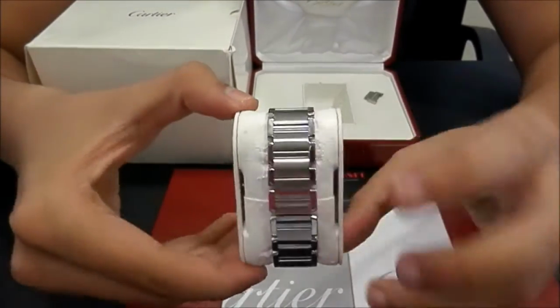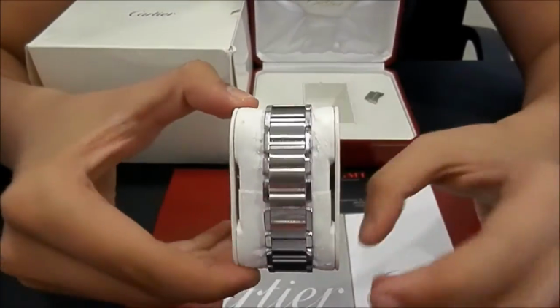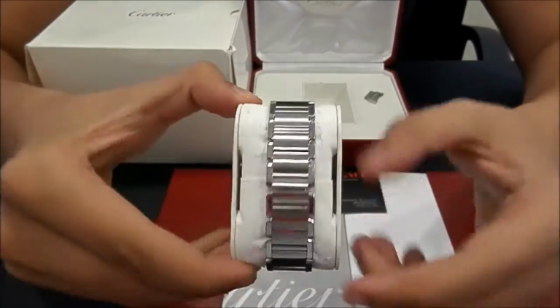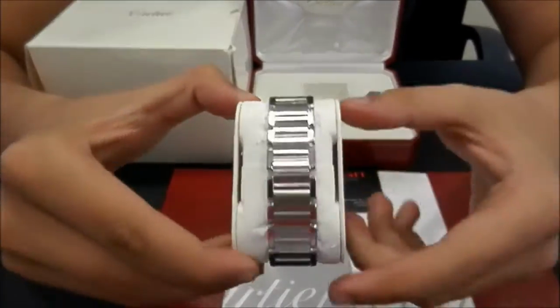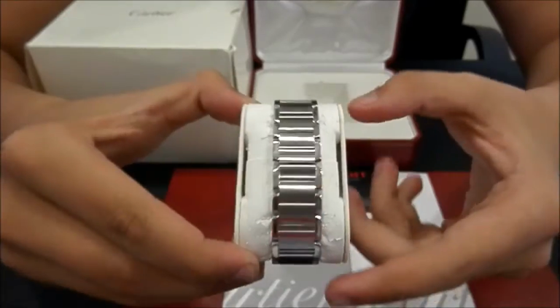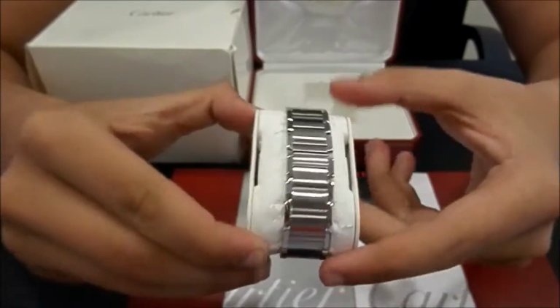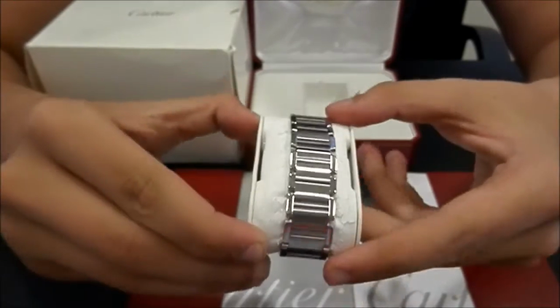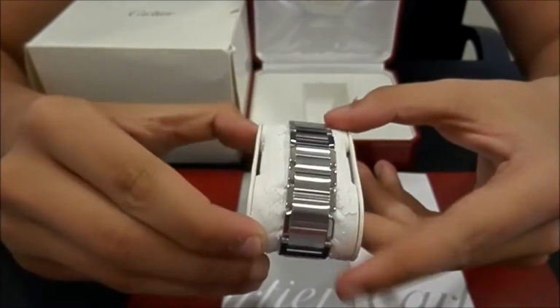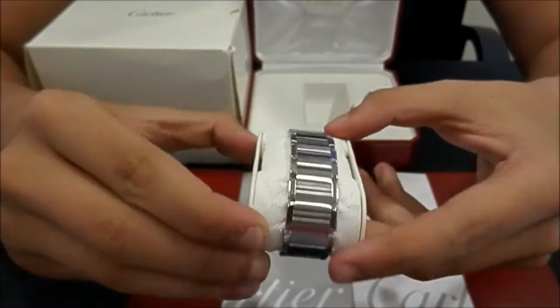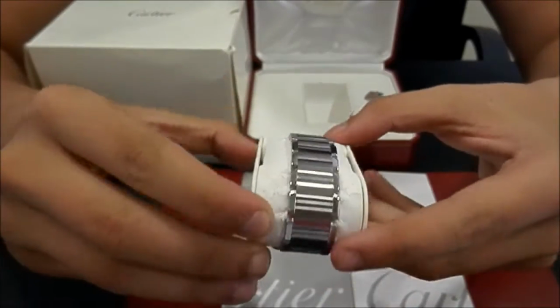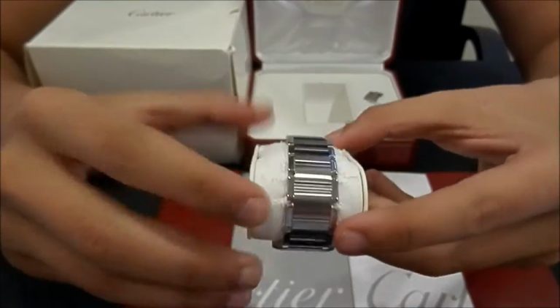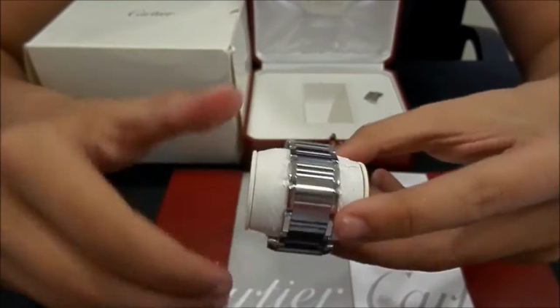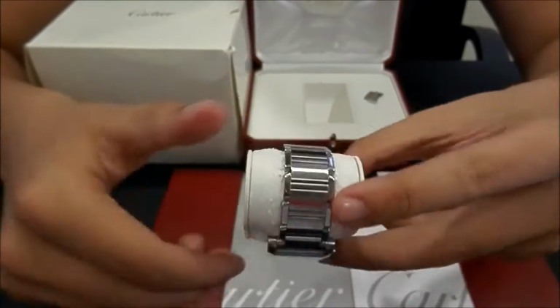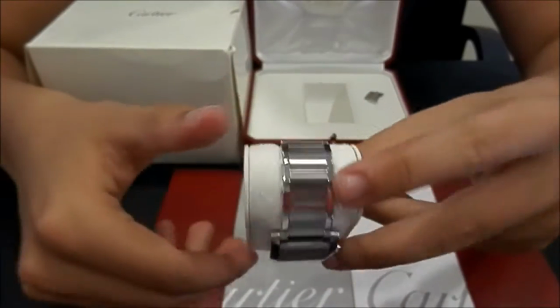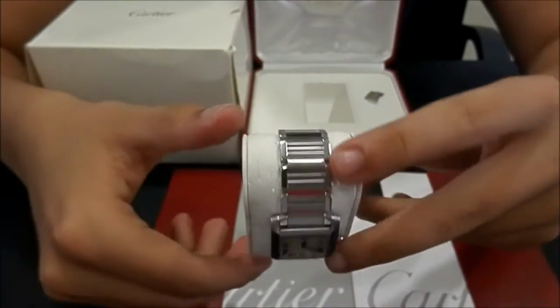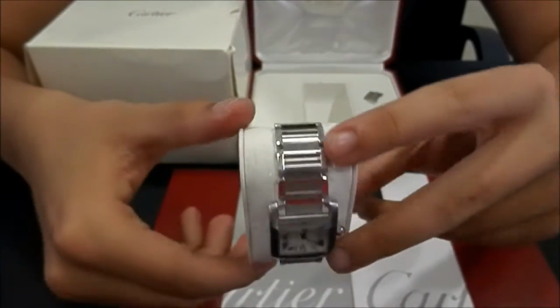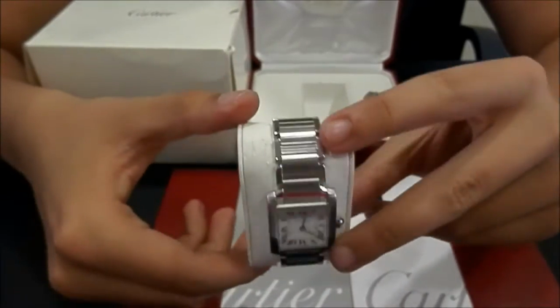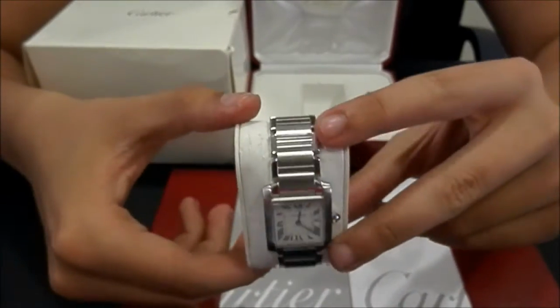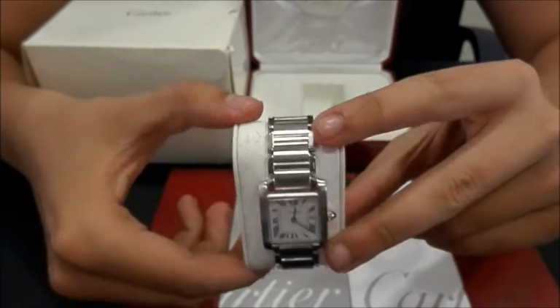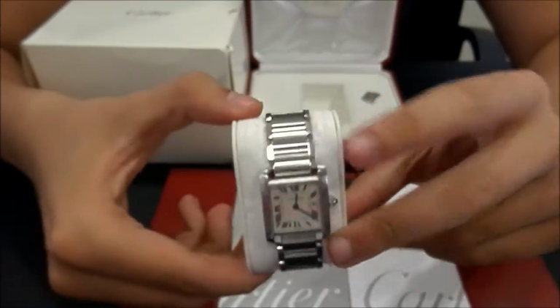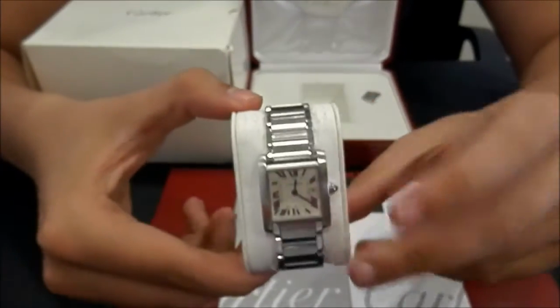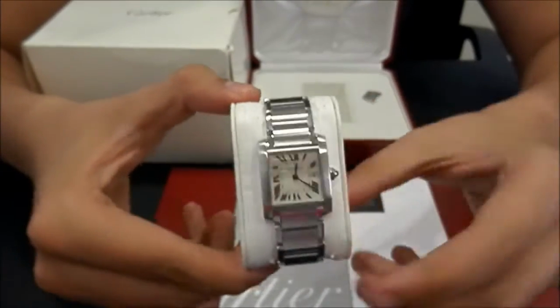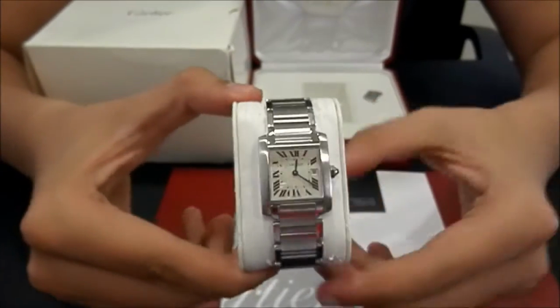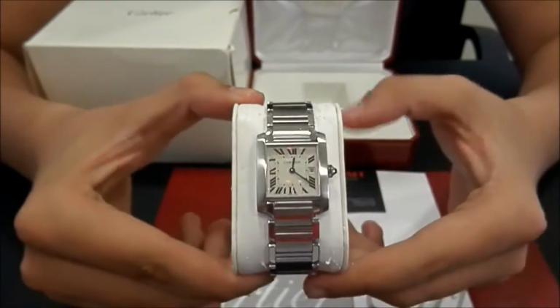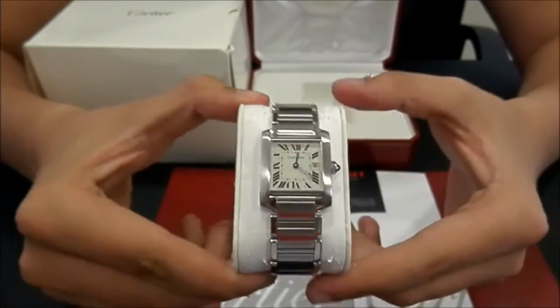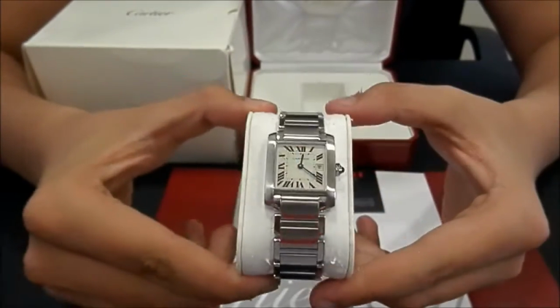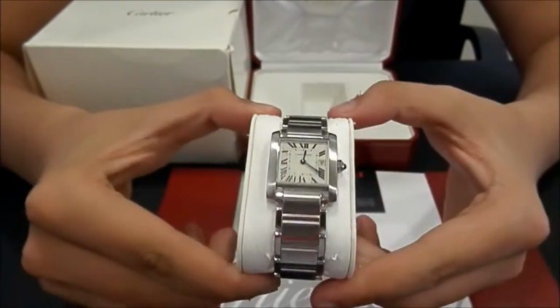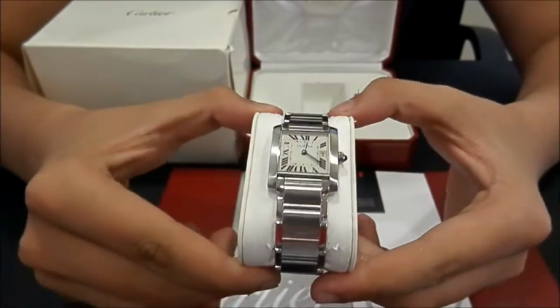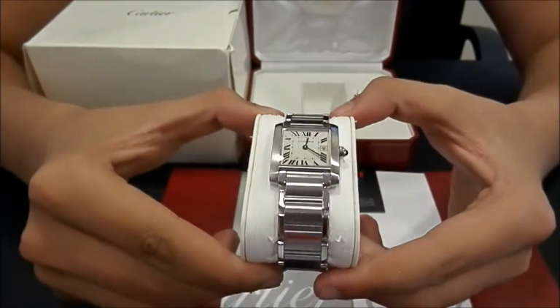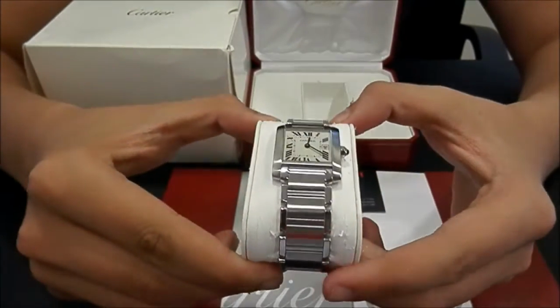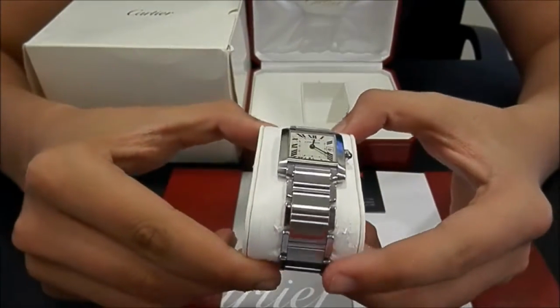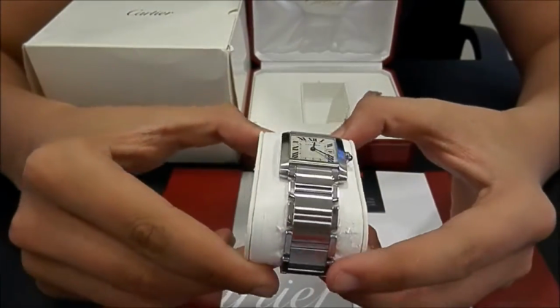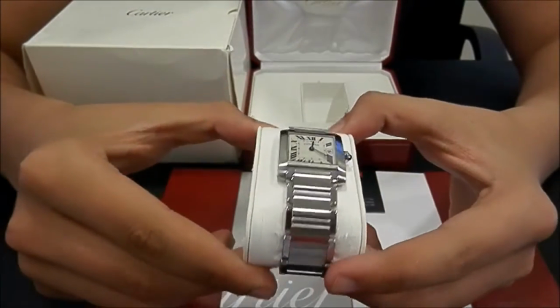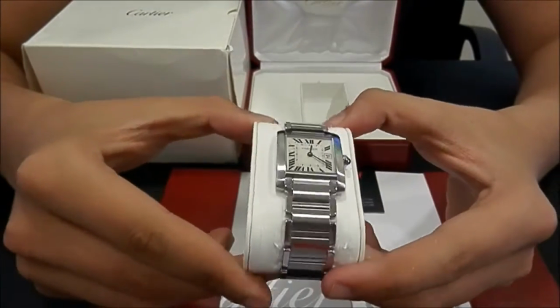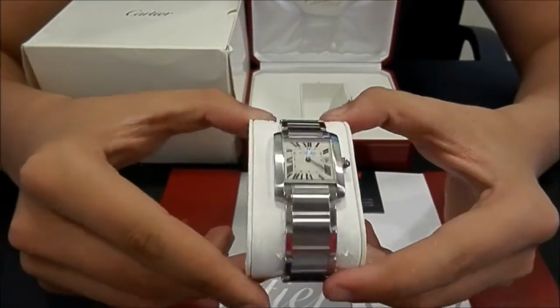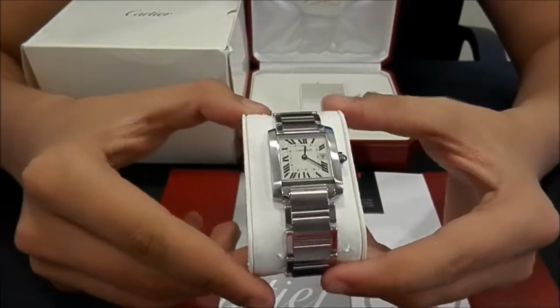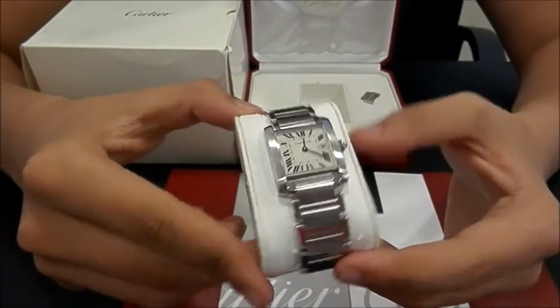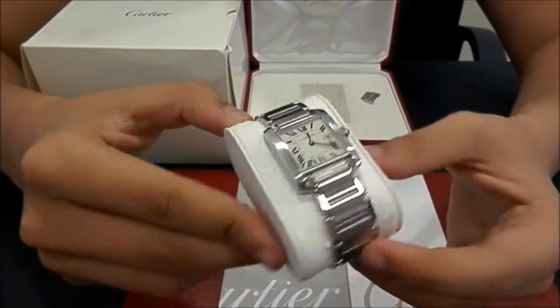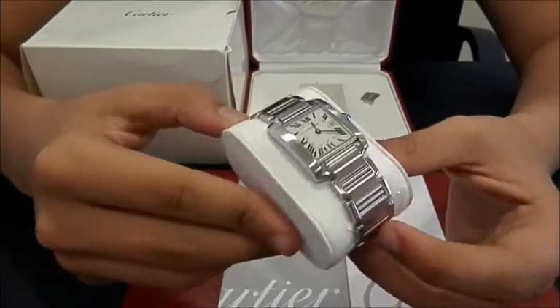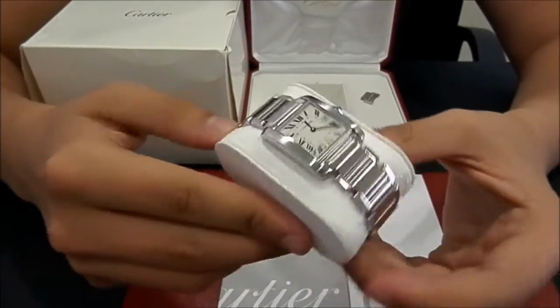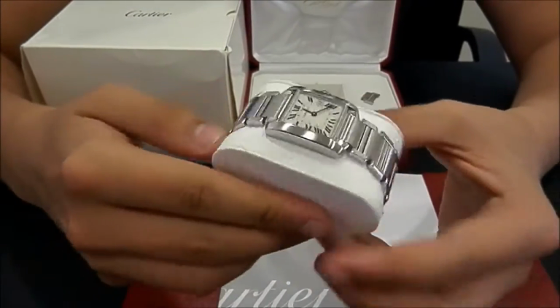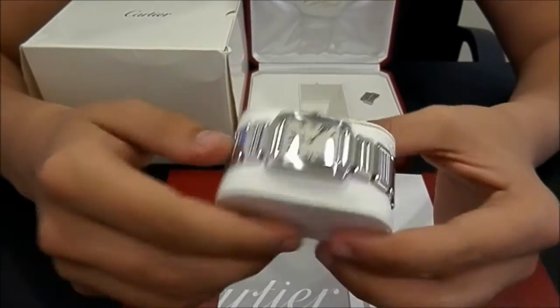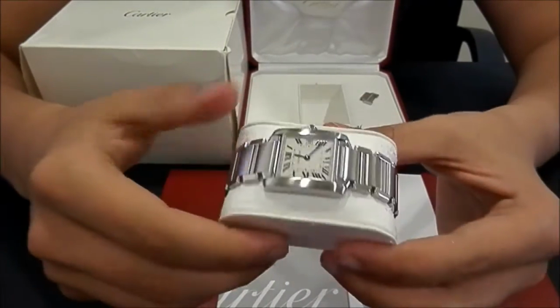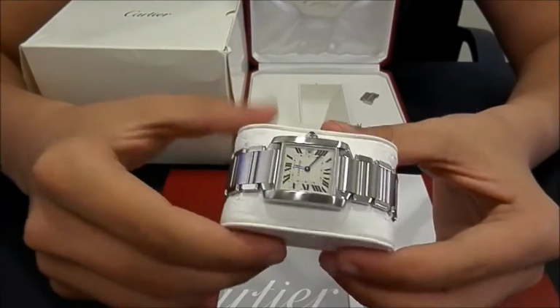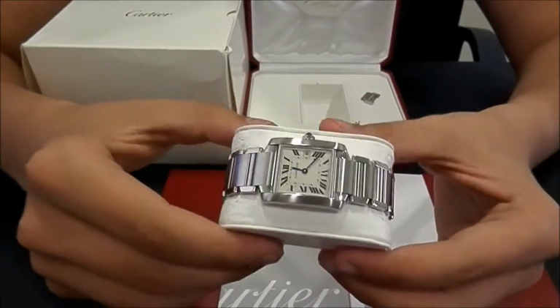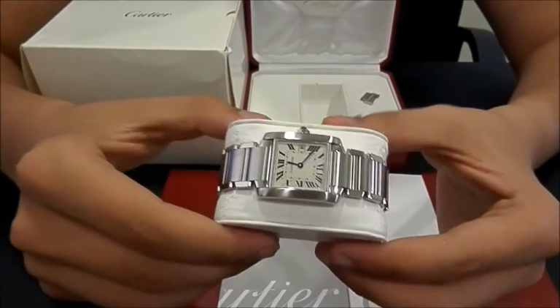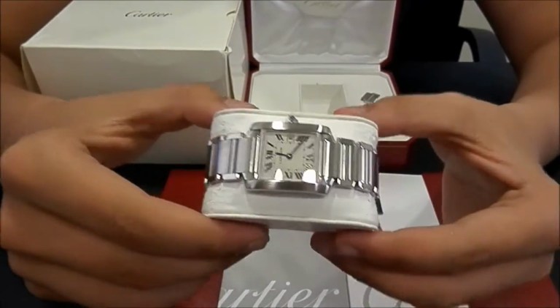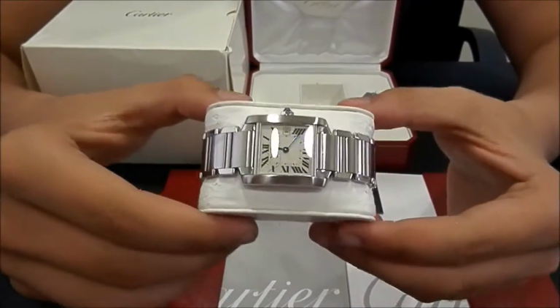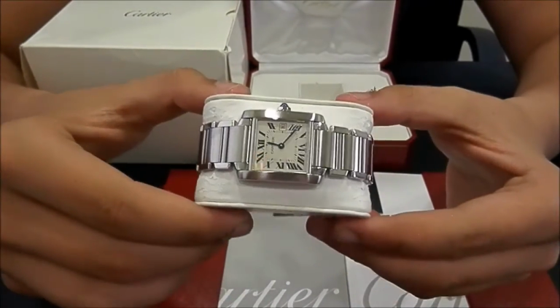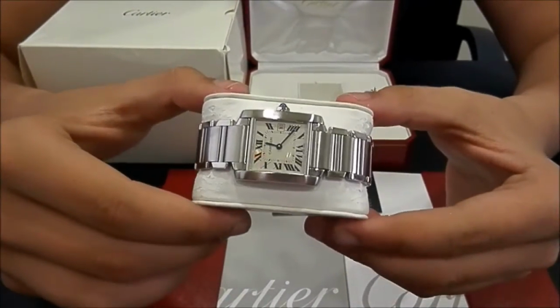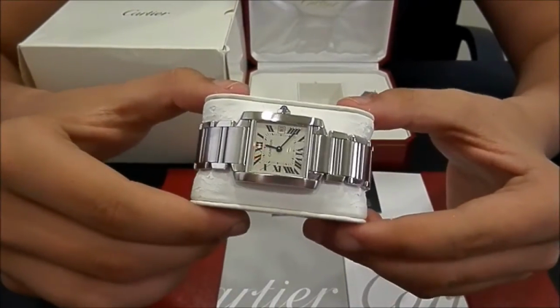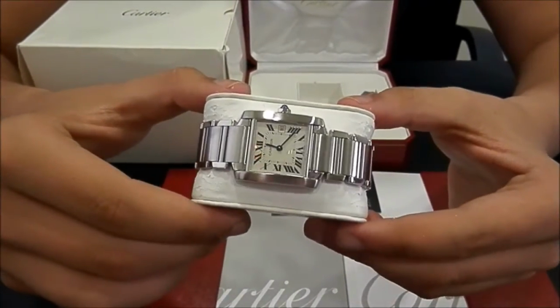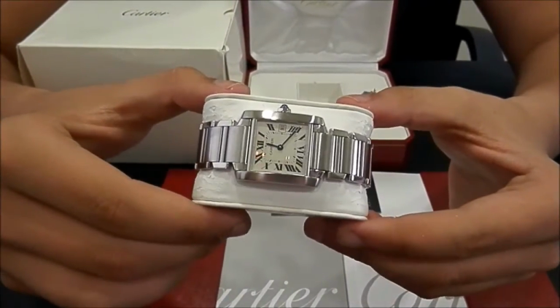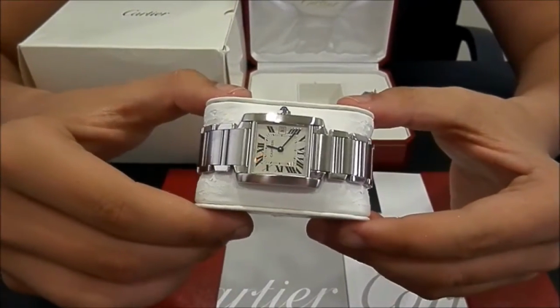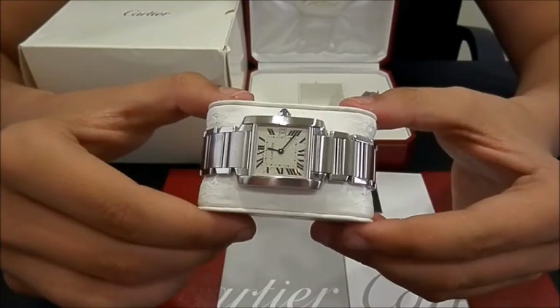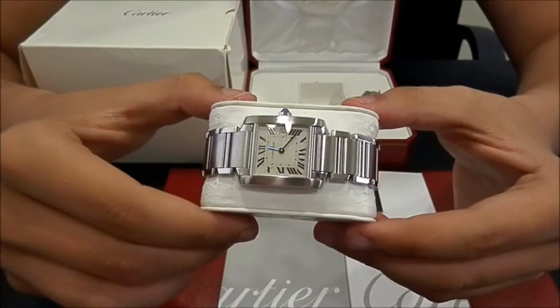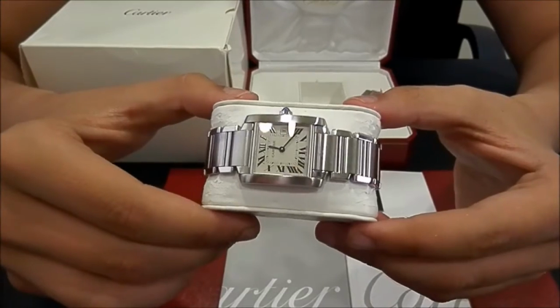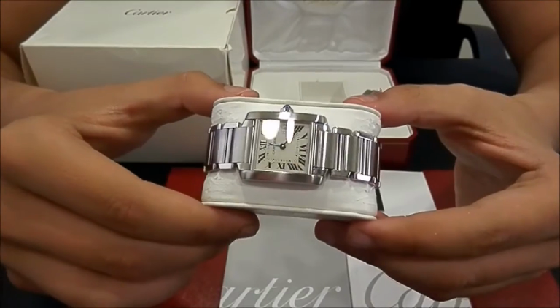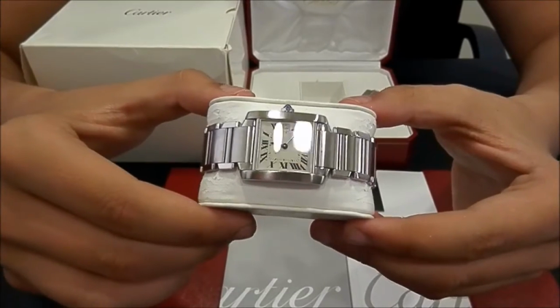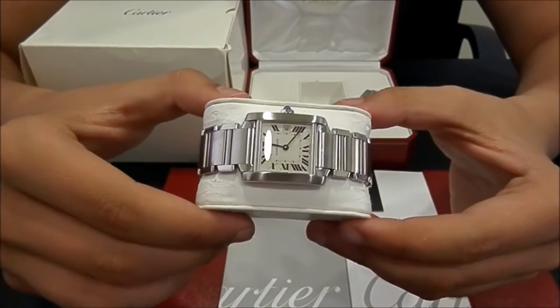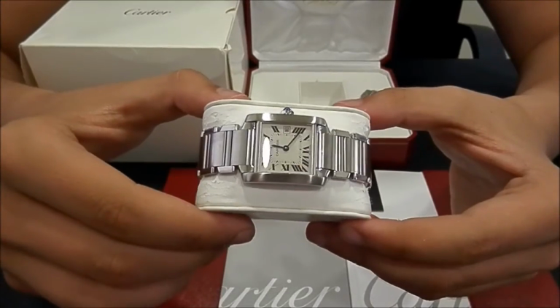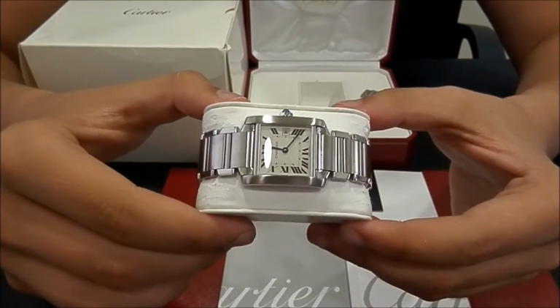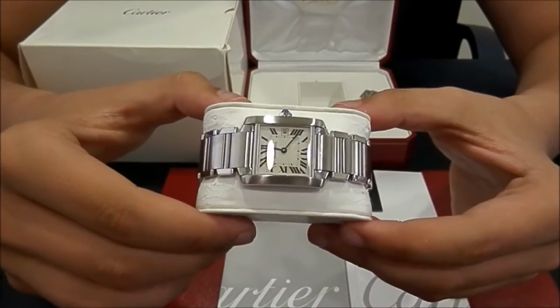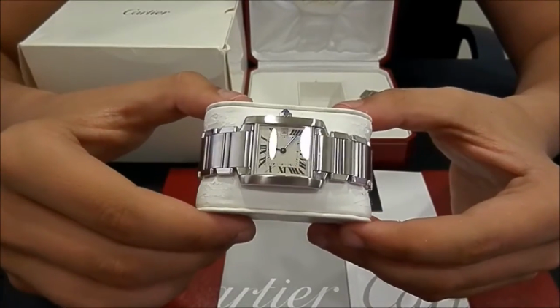The watch is in perfect condition, like new. It comes with box, papers and certificates.